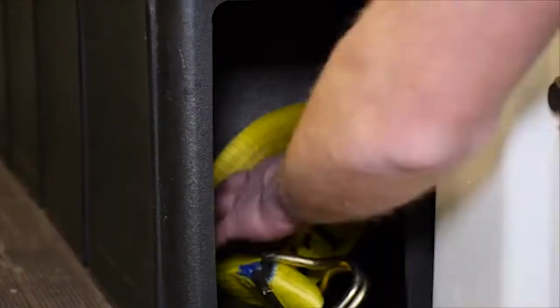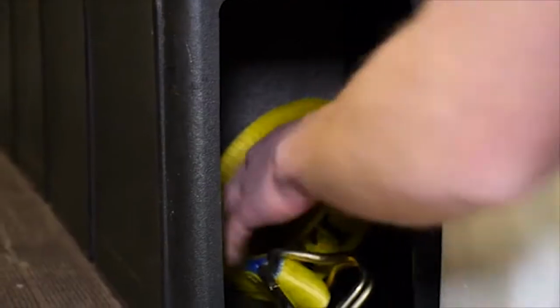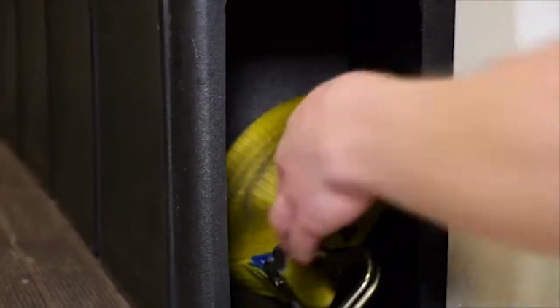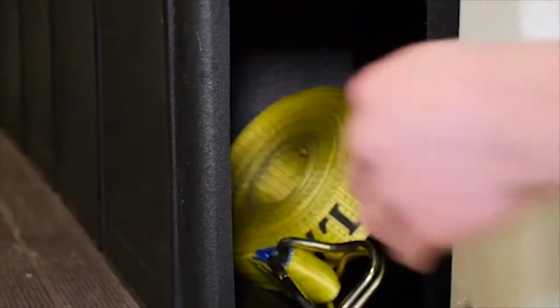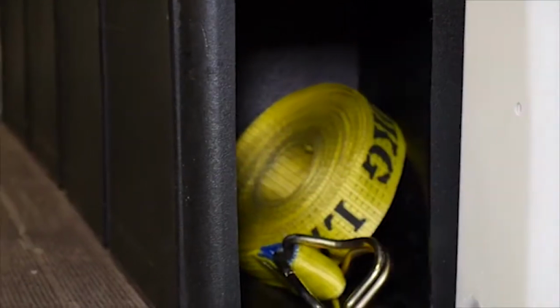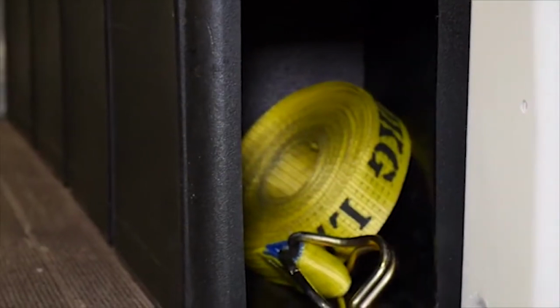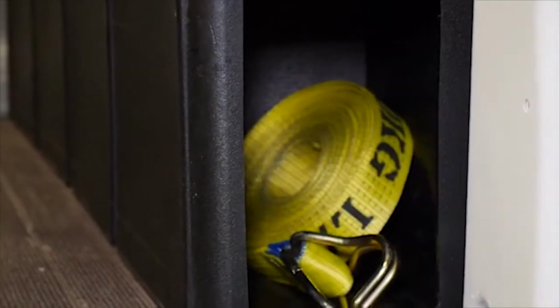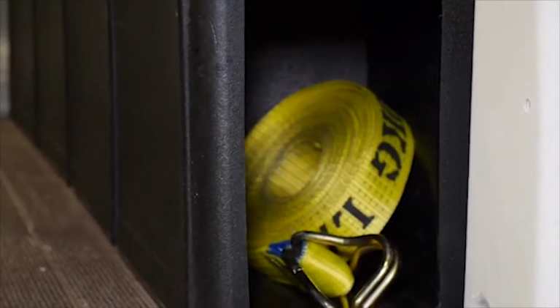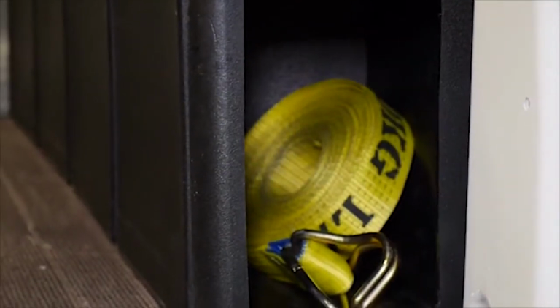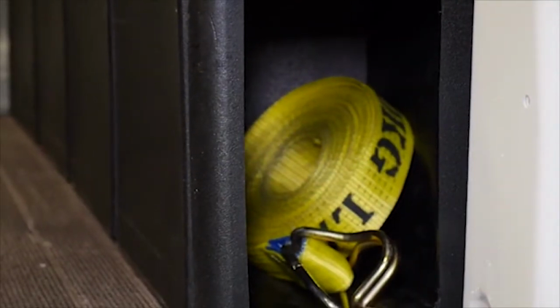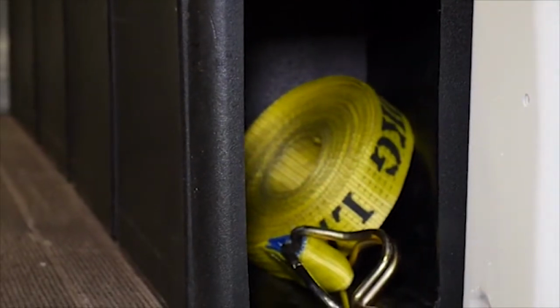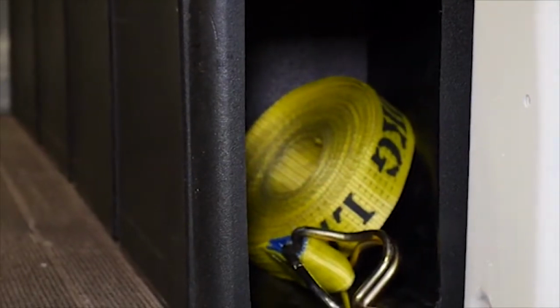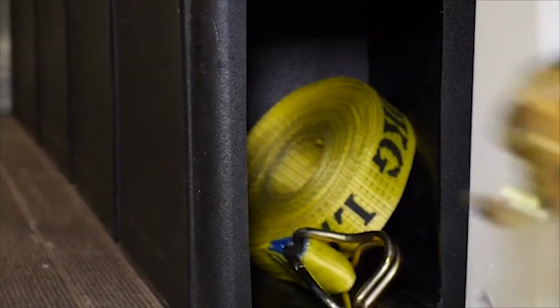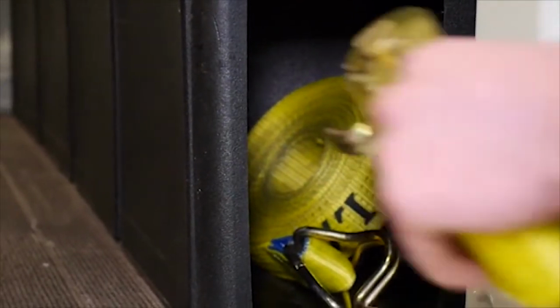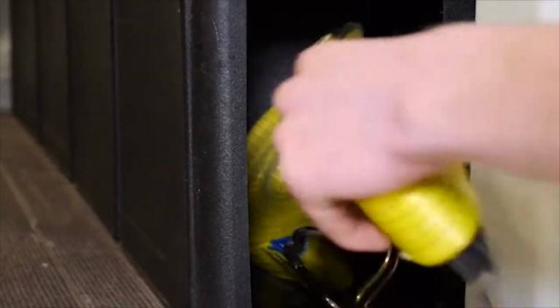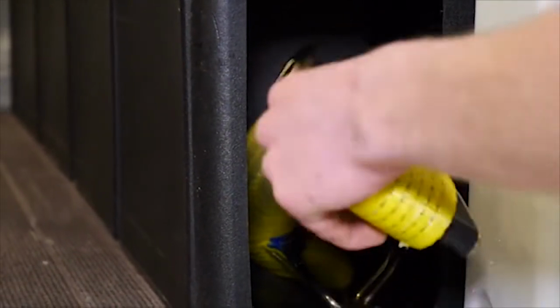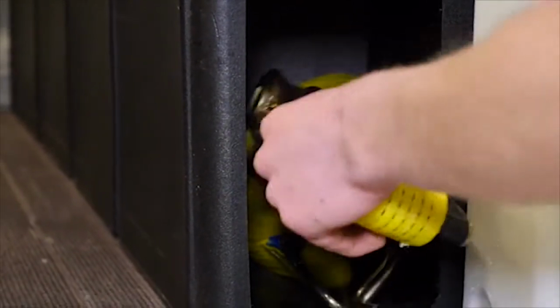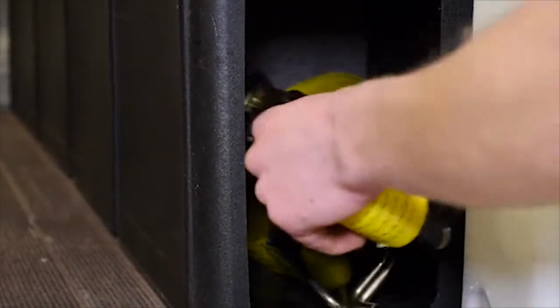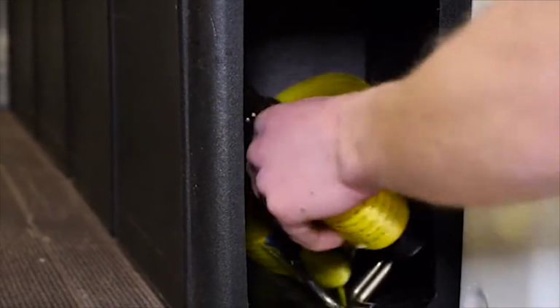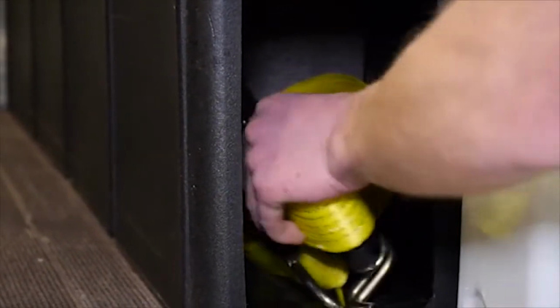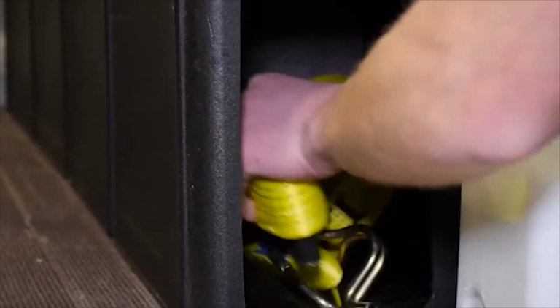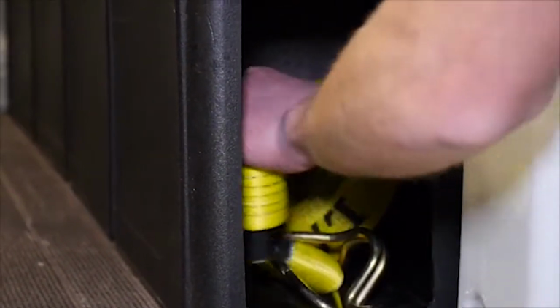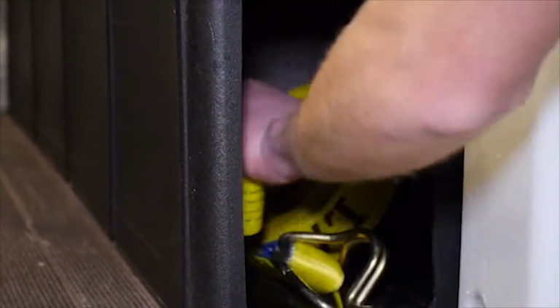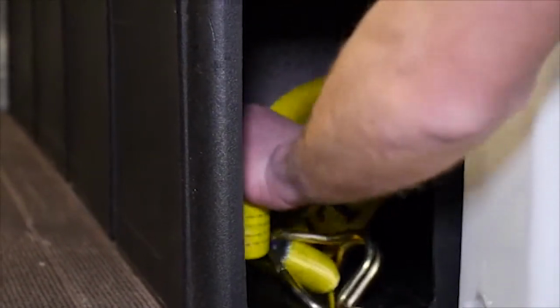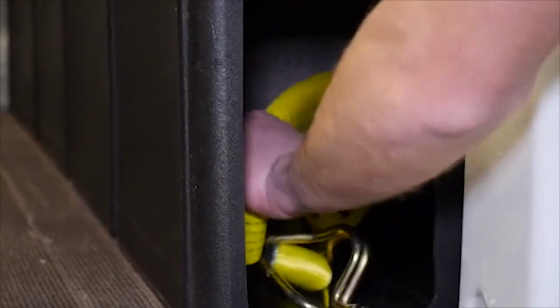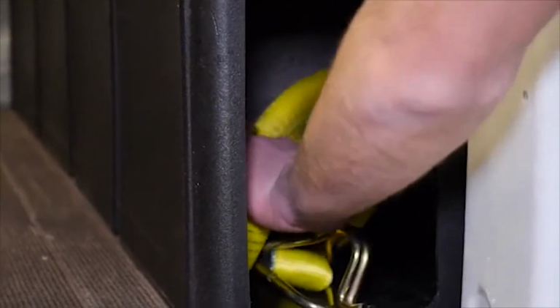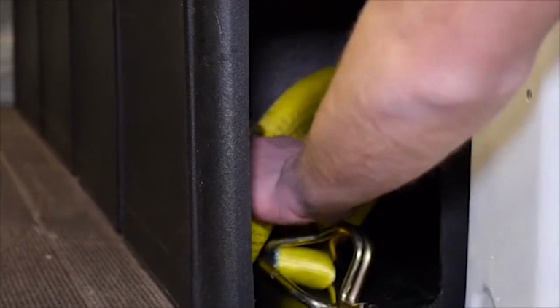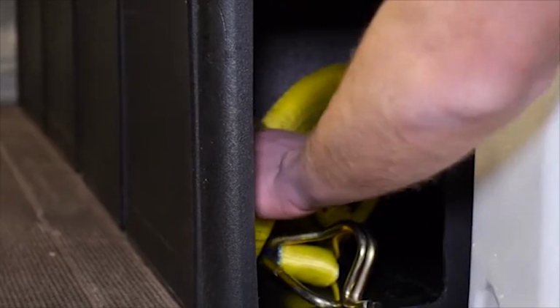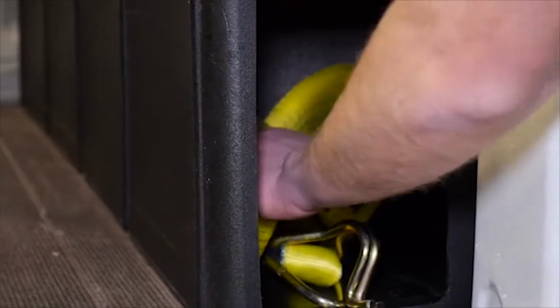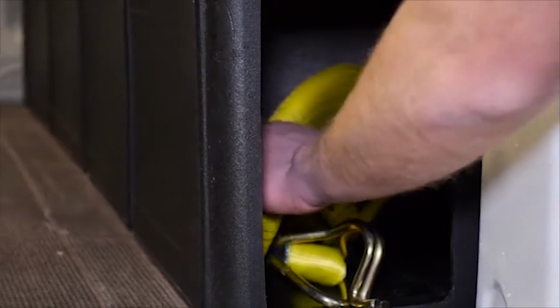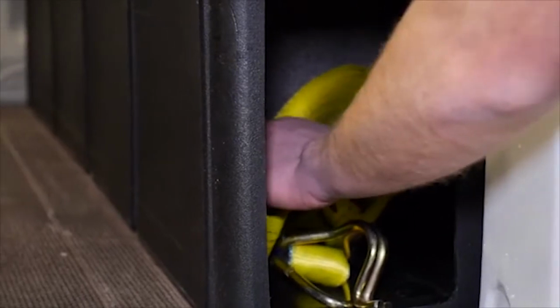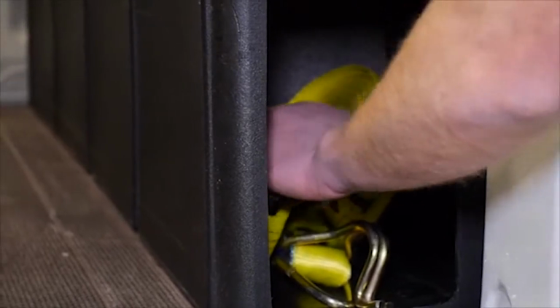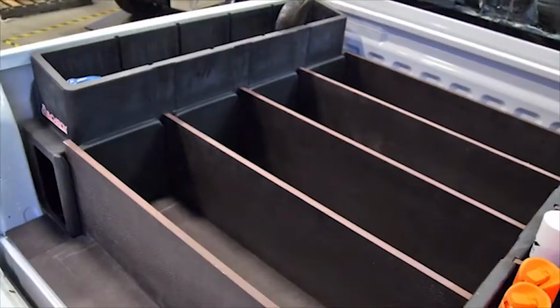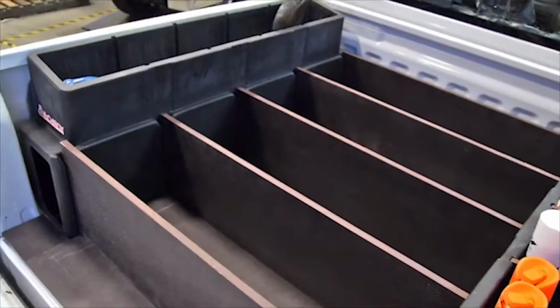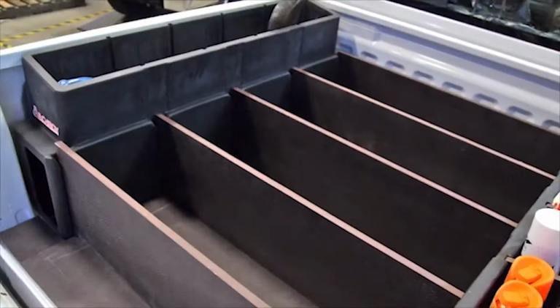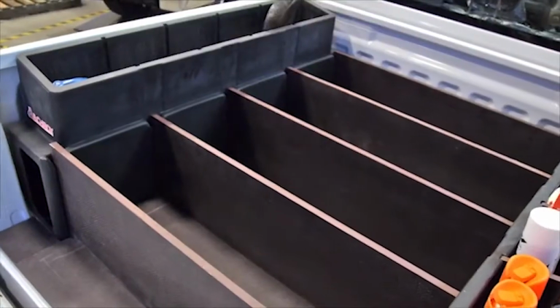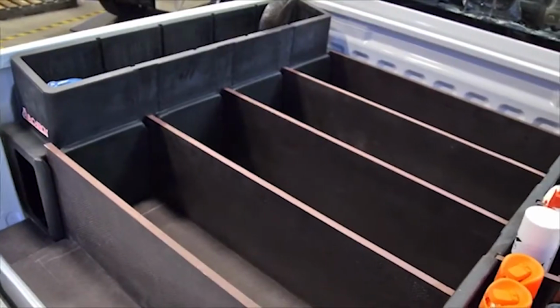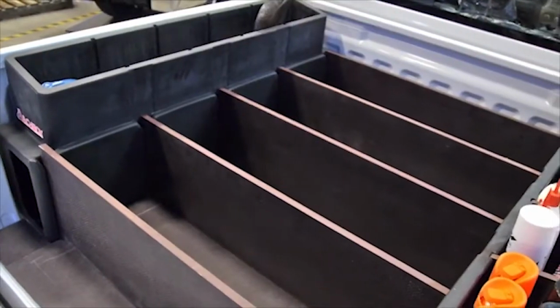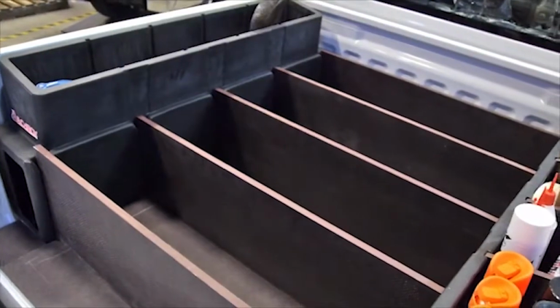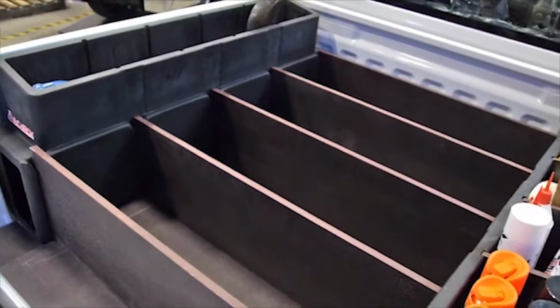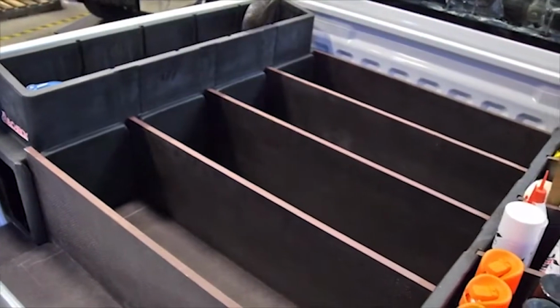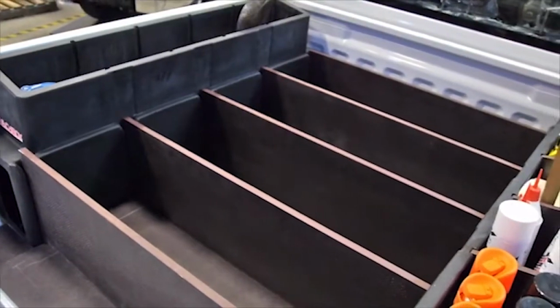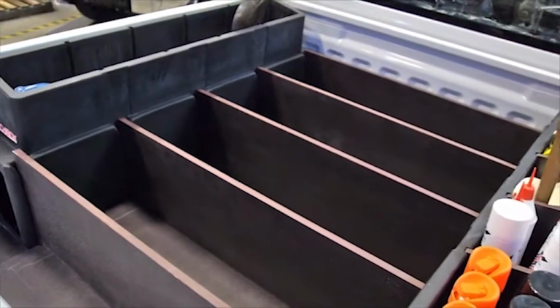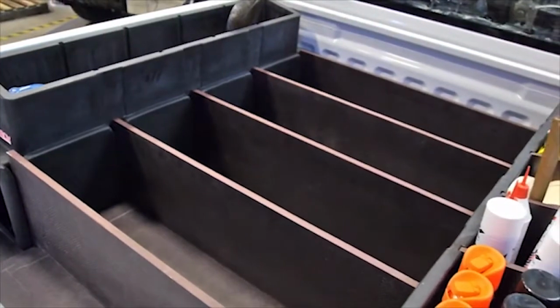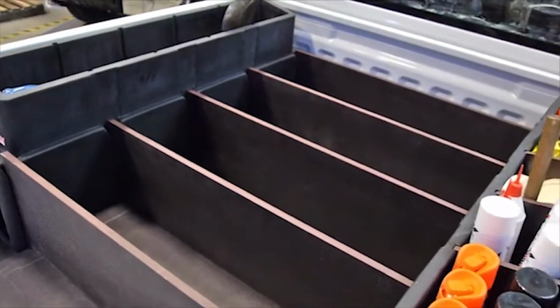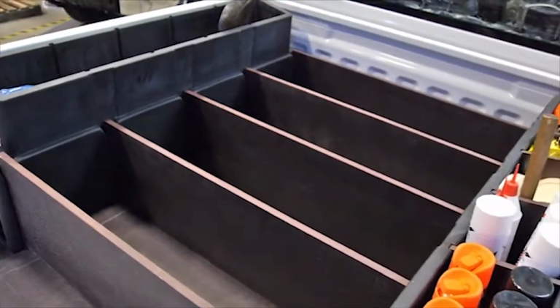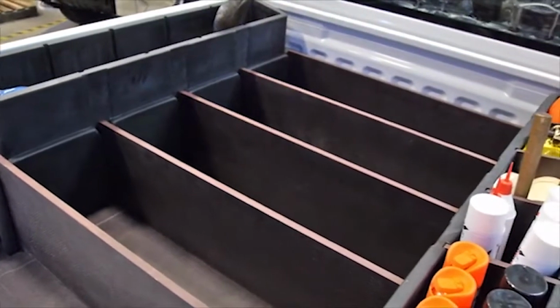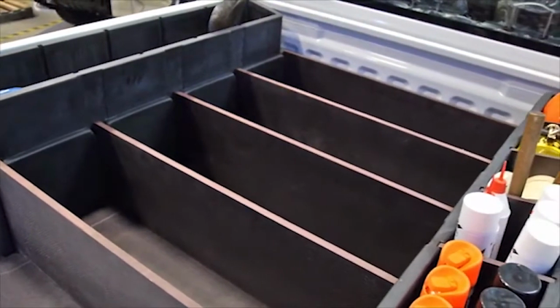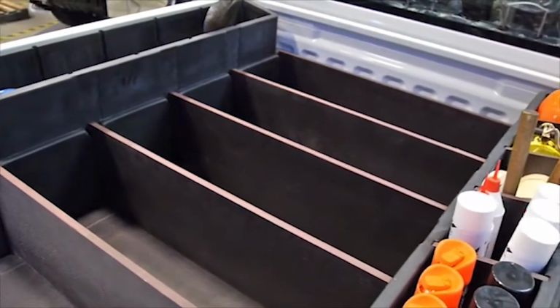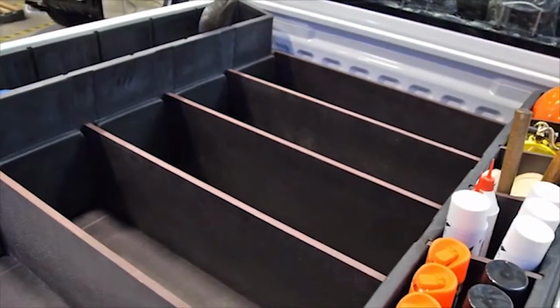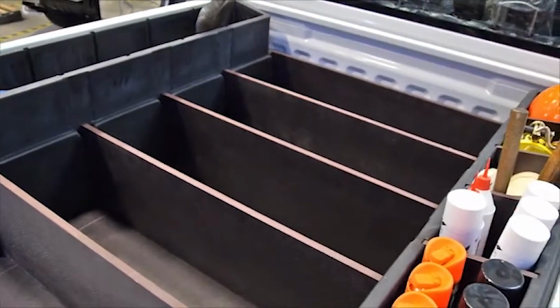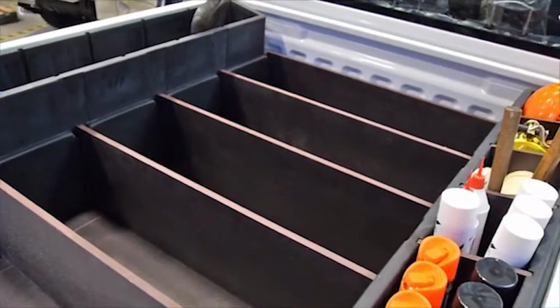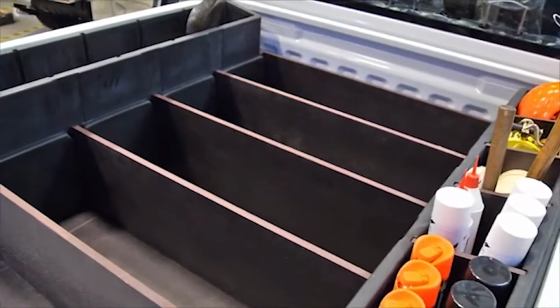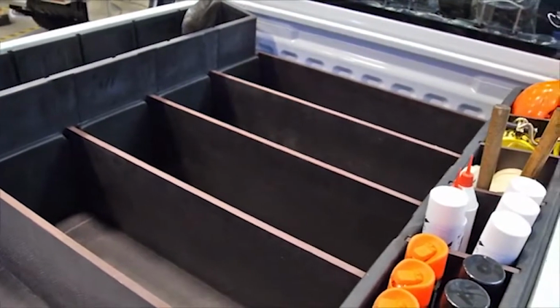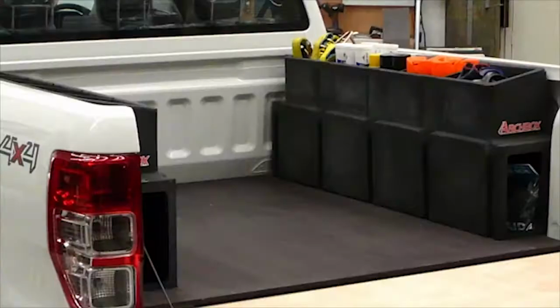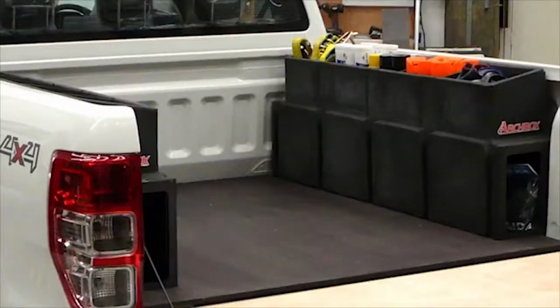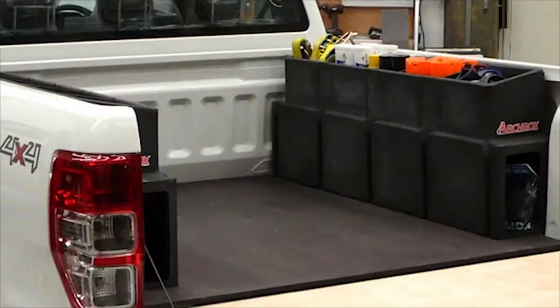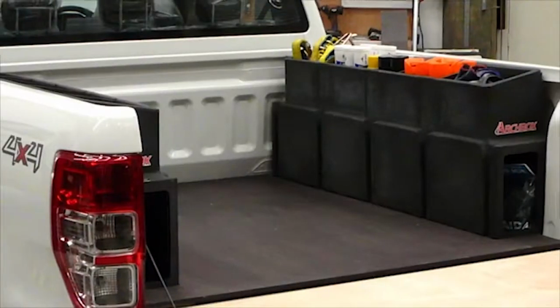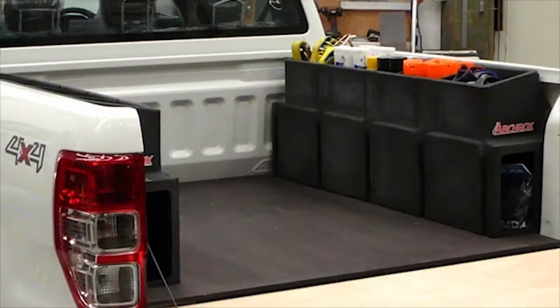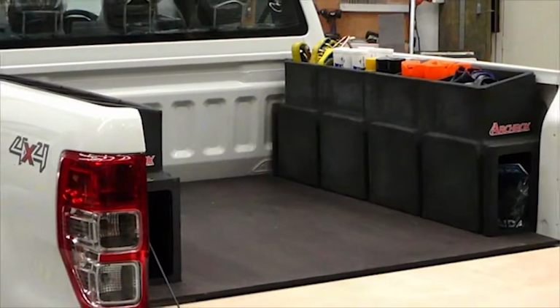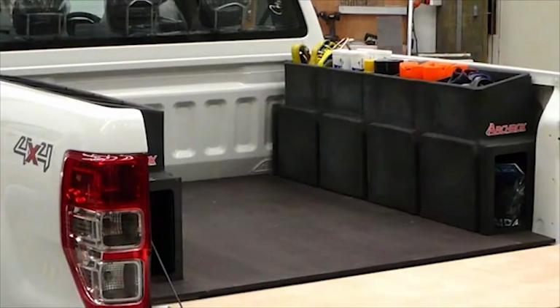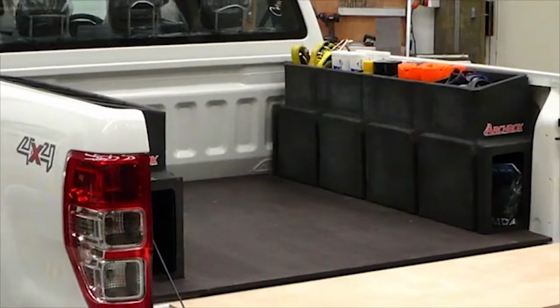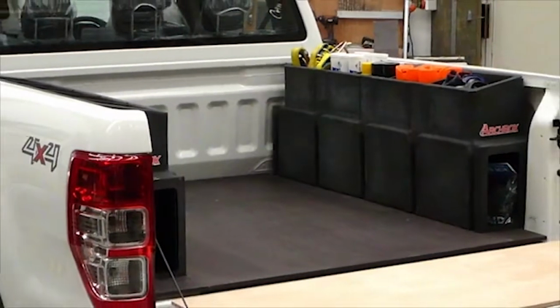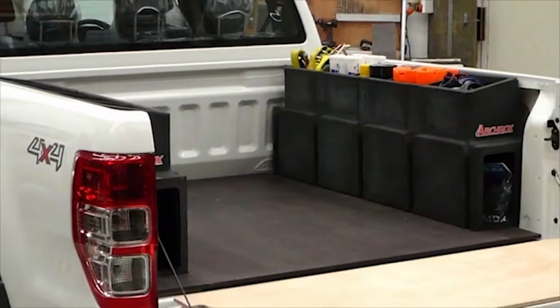There's also additional storage space underneath. The Archbox will increase your efficiency whether you're in industry, professional sales or recreation.